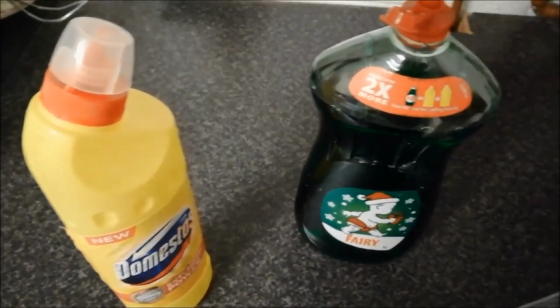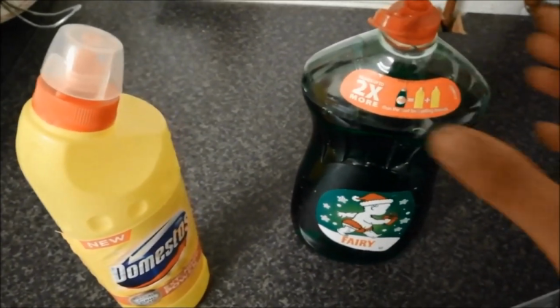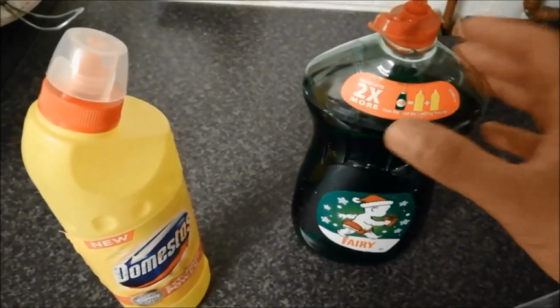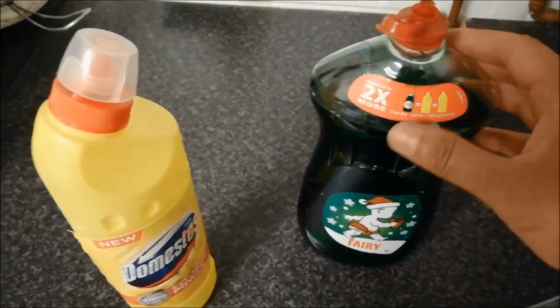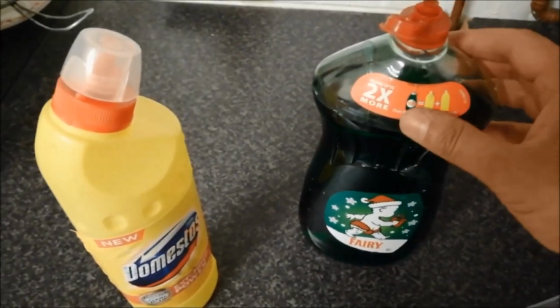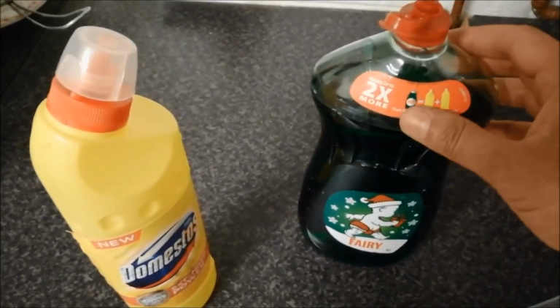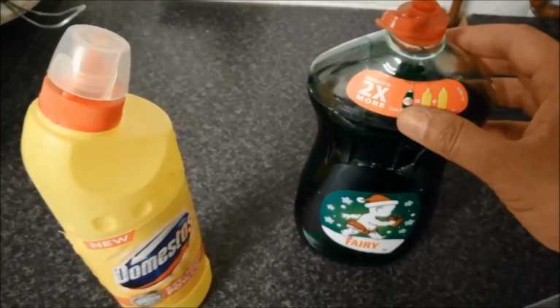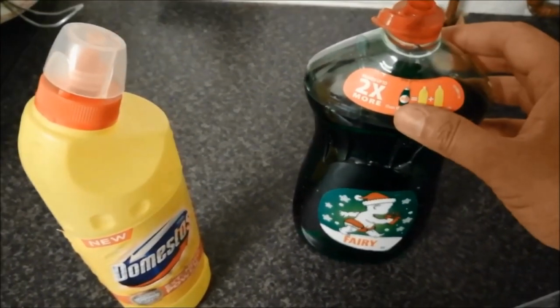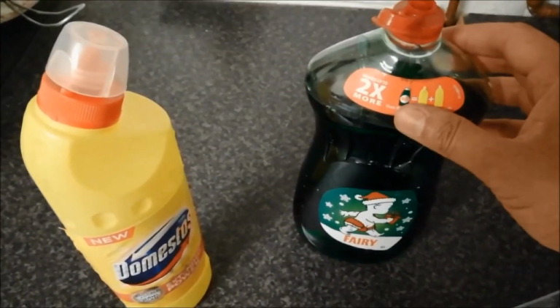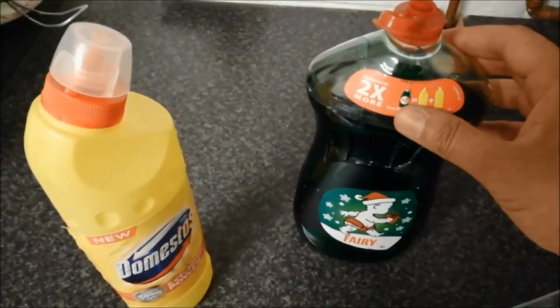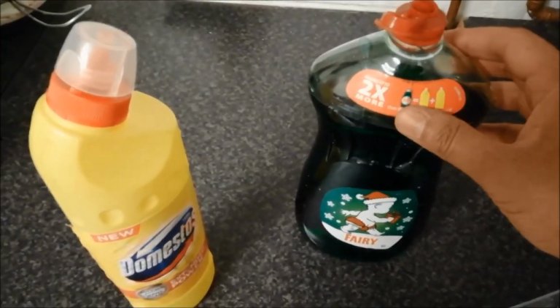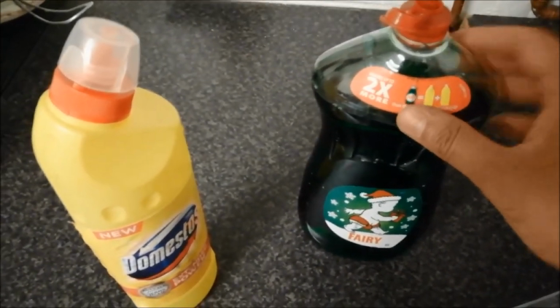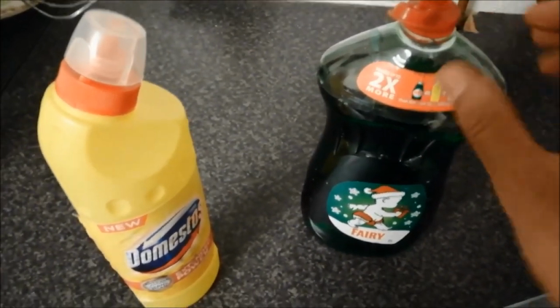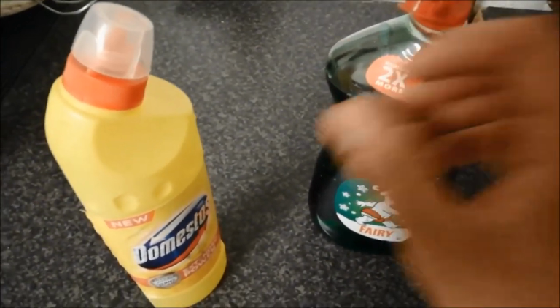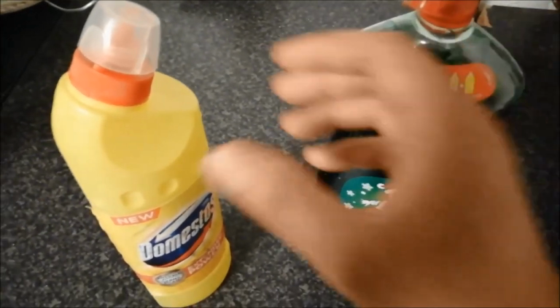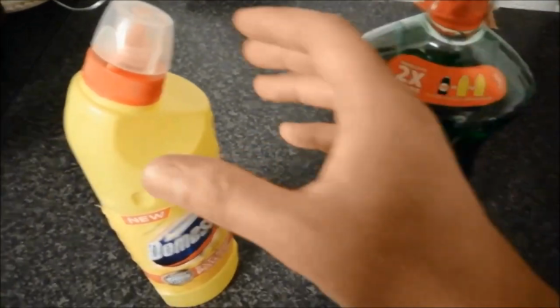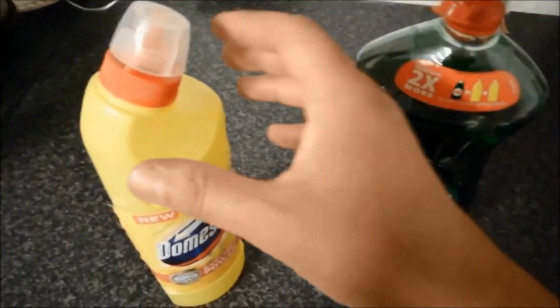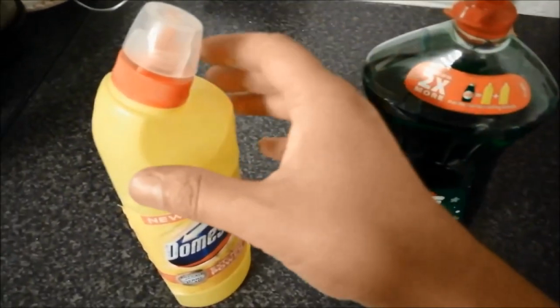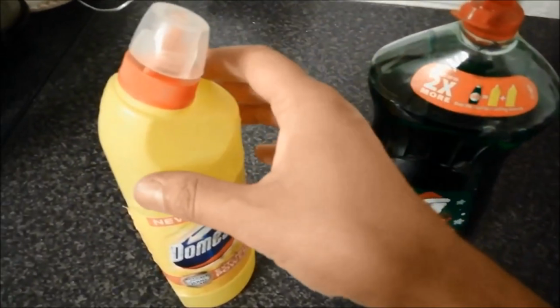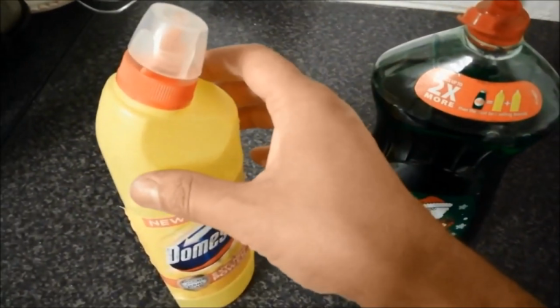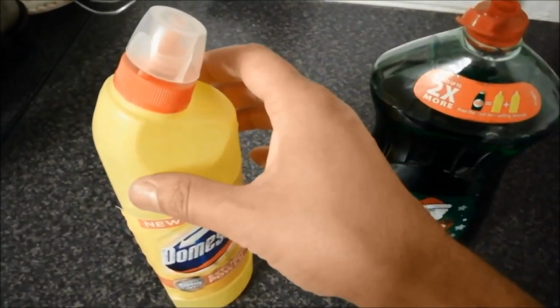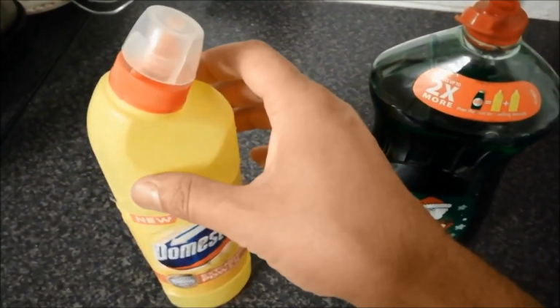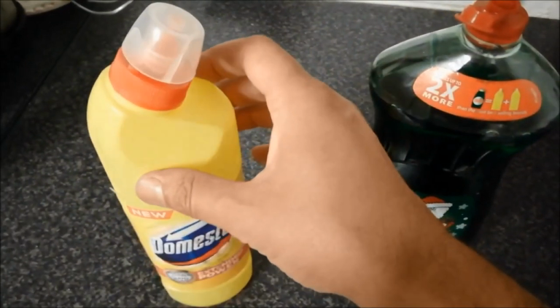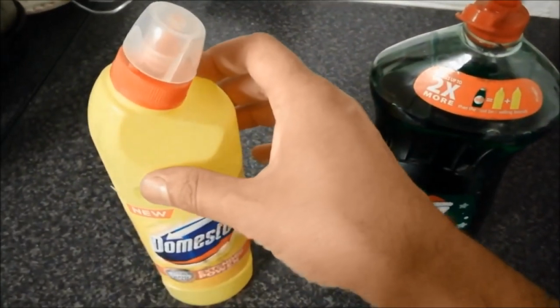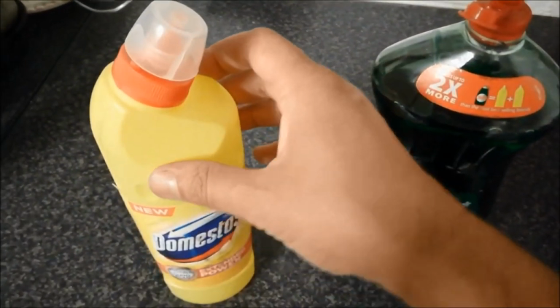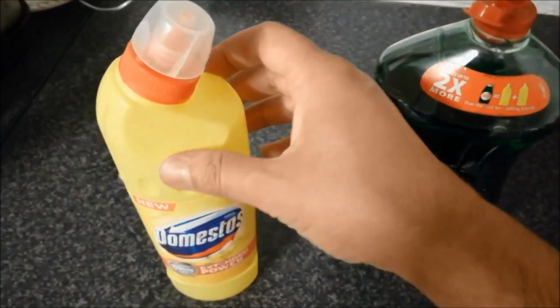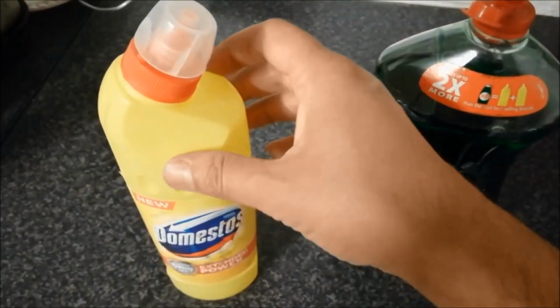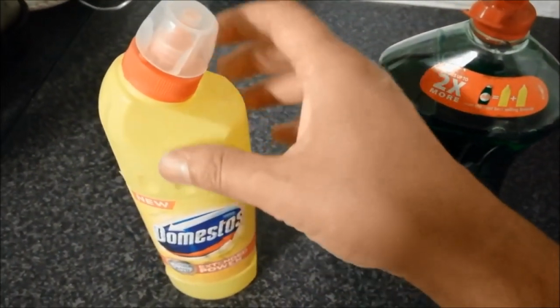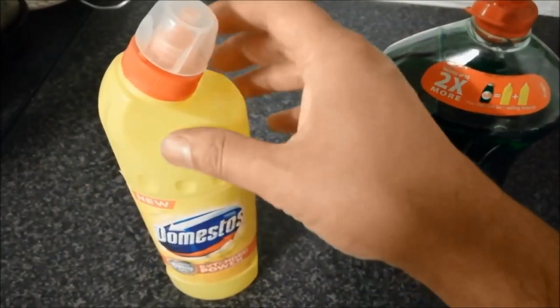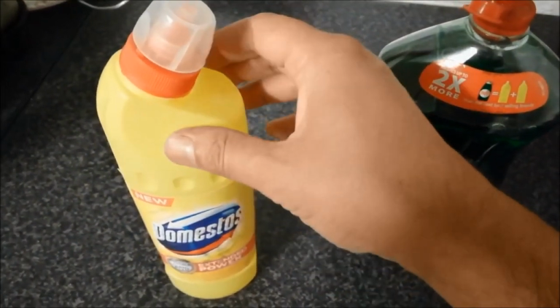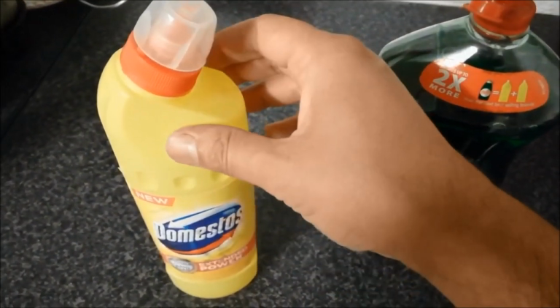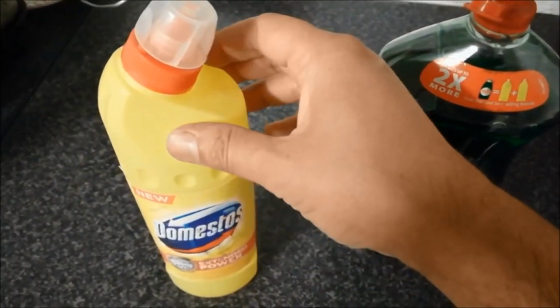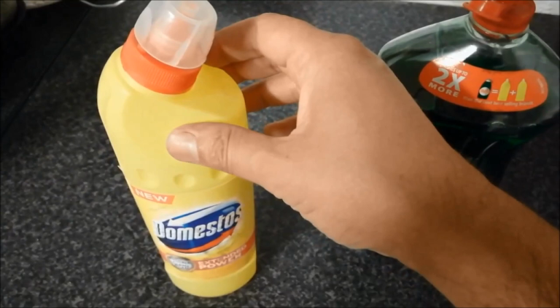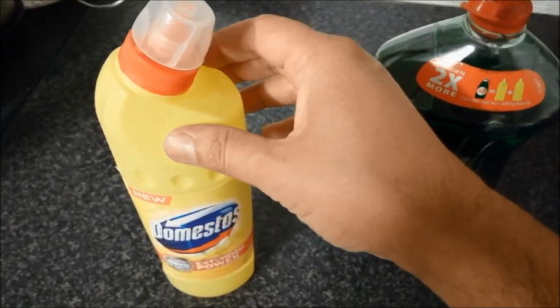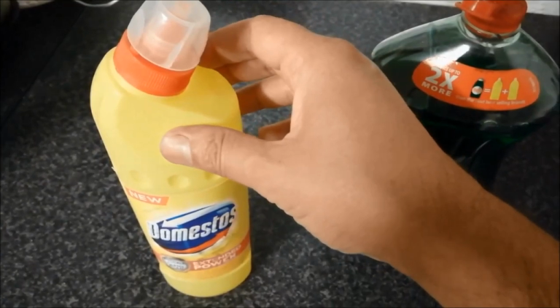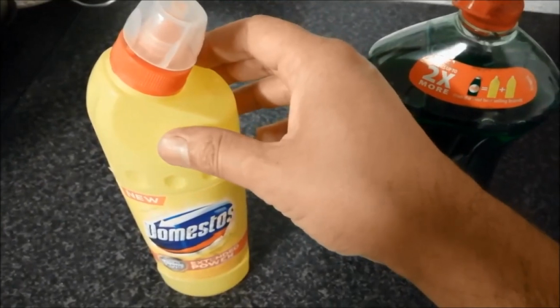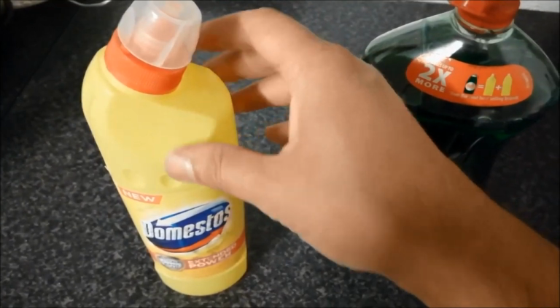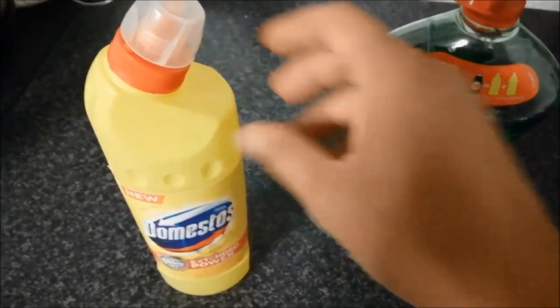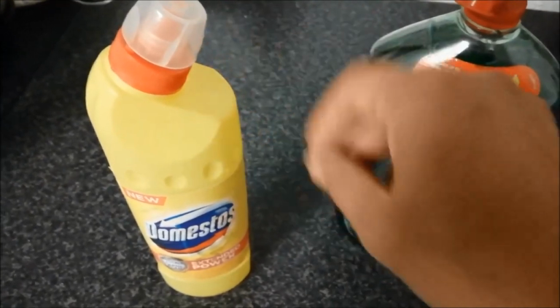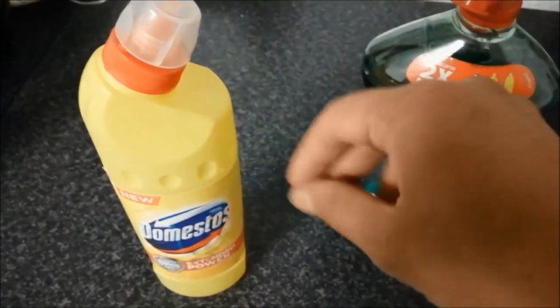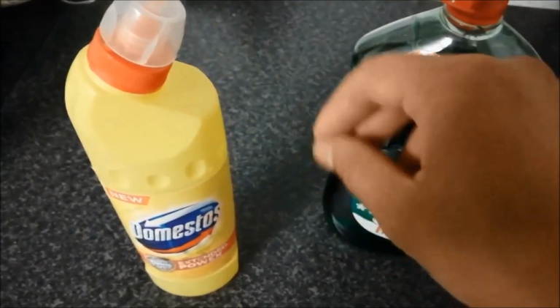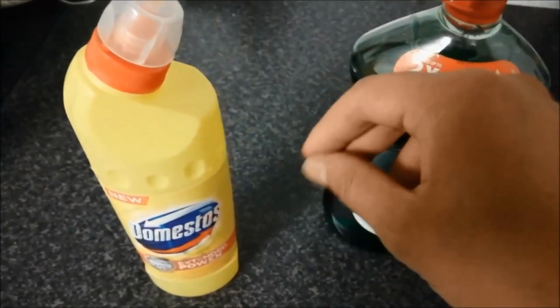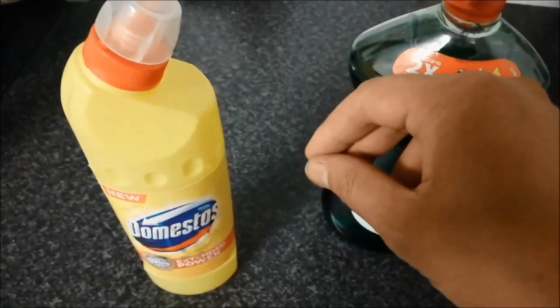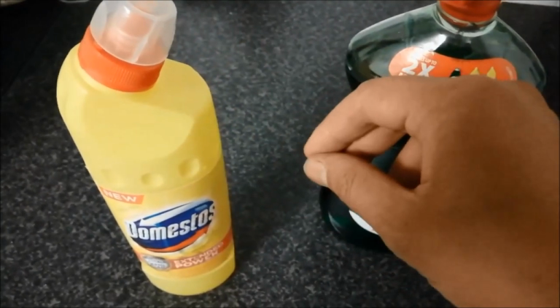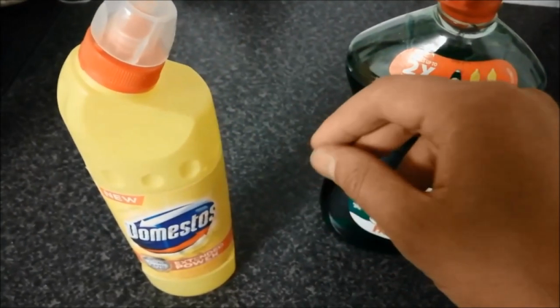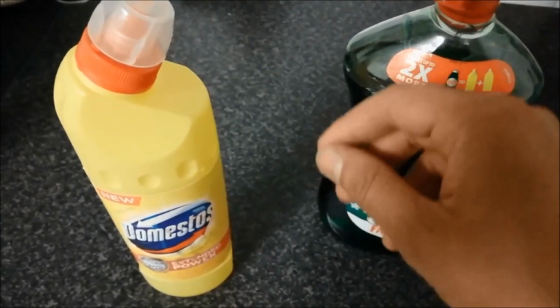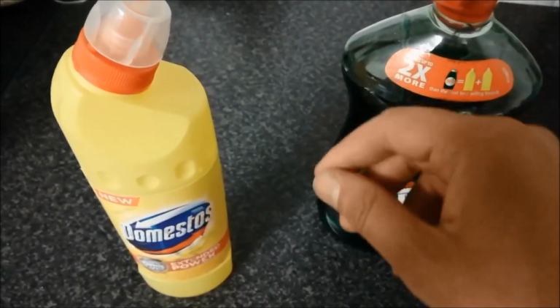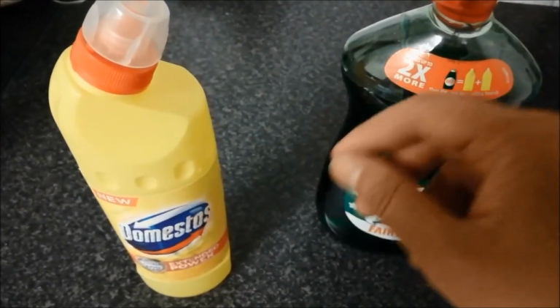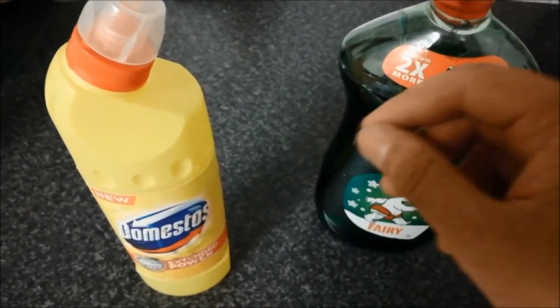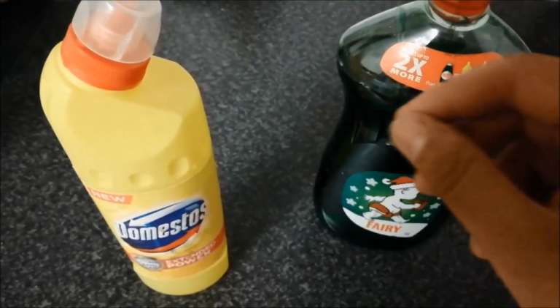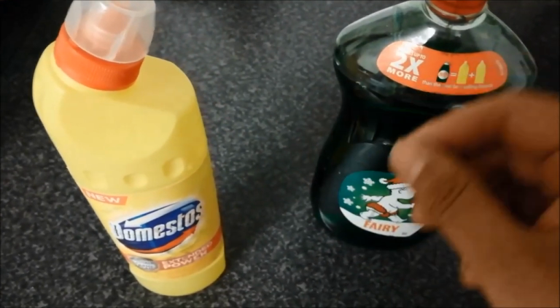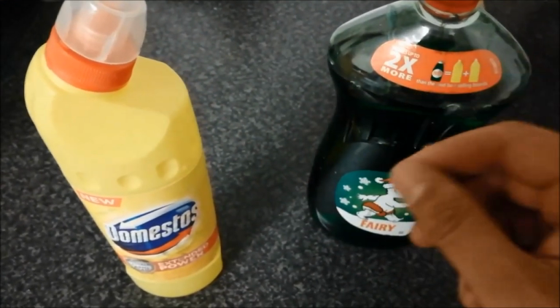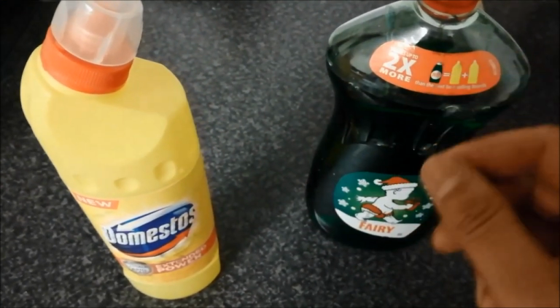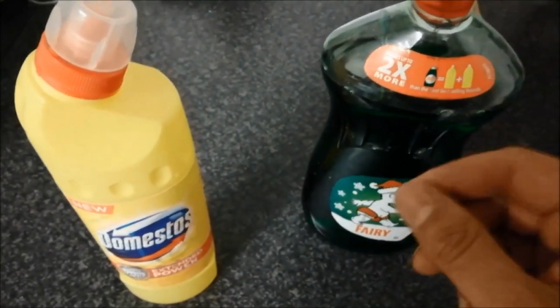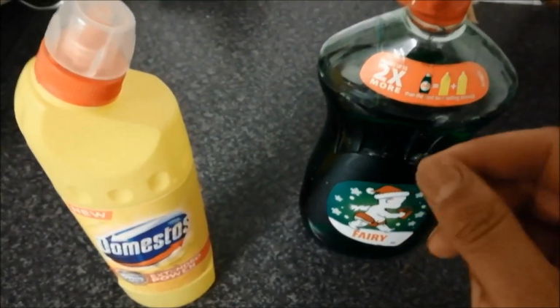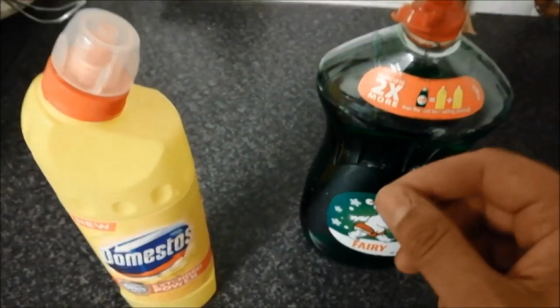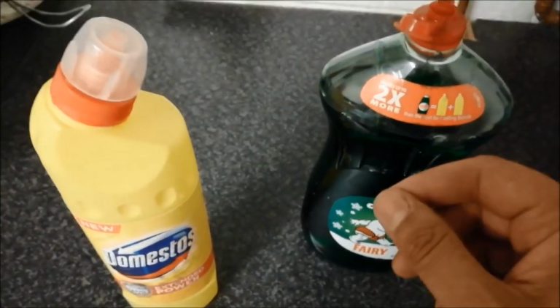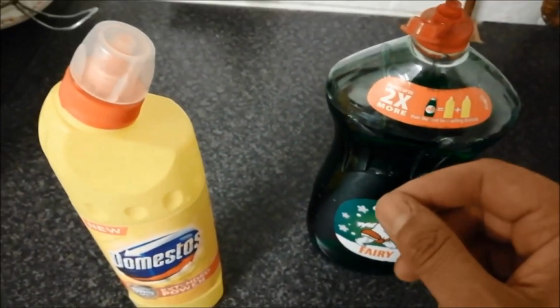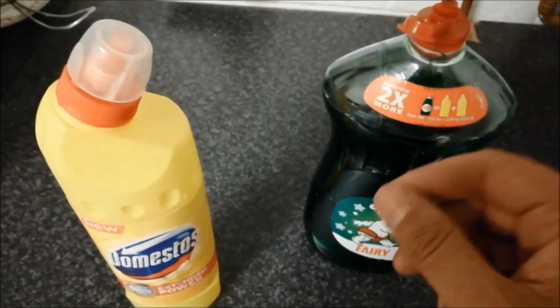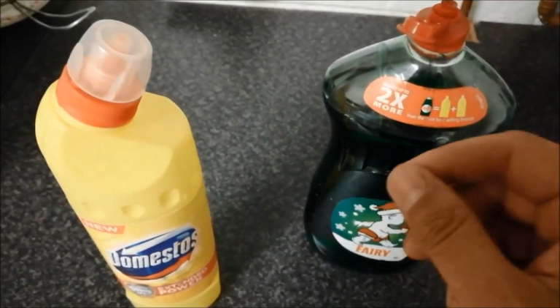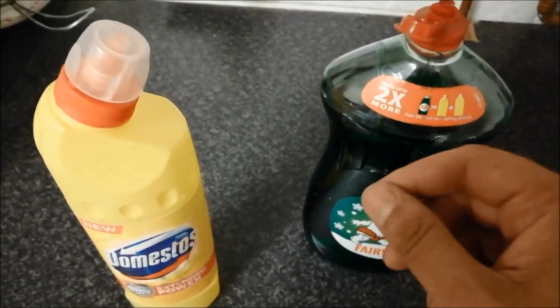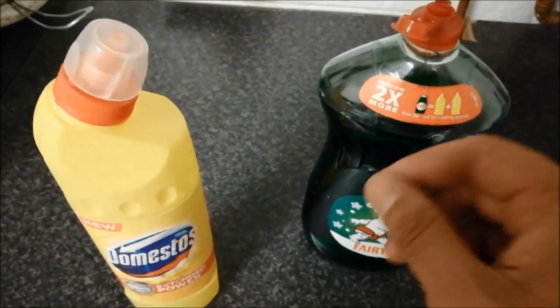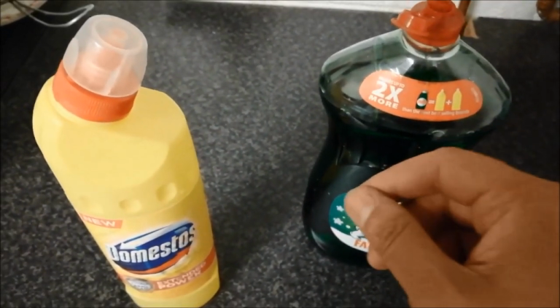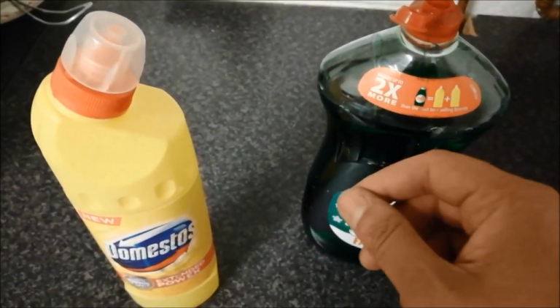If you want to use a Feral liquid, we will mix a little bleach. We will mix the excess for the excess.